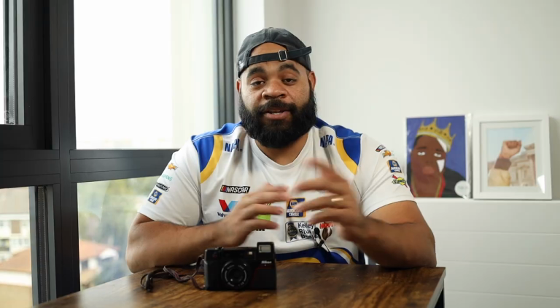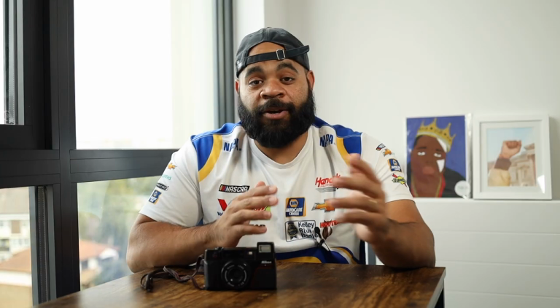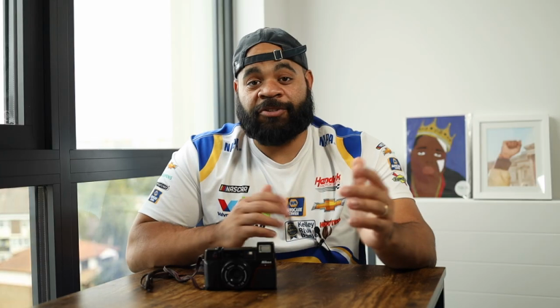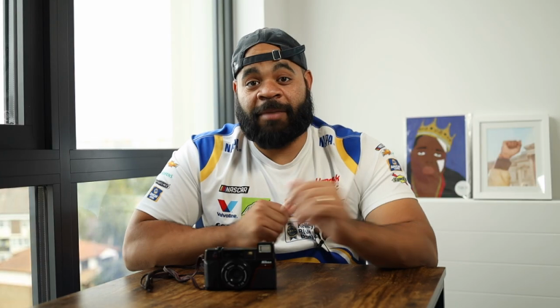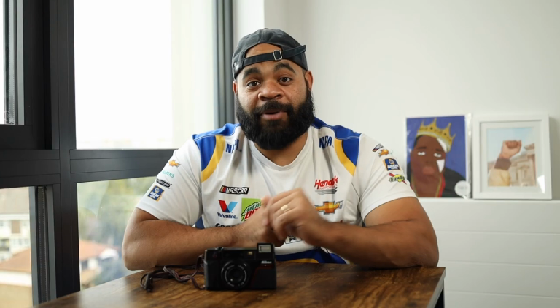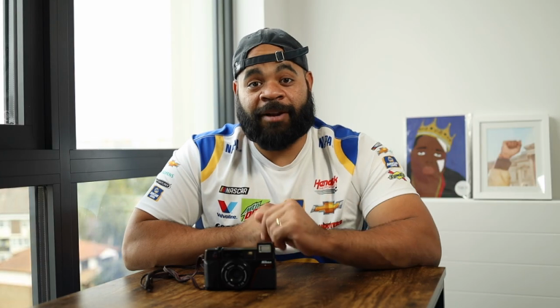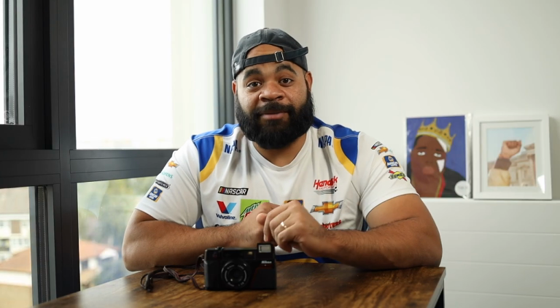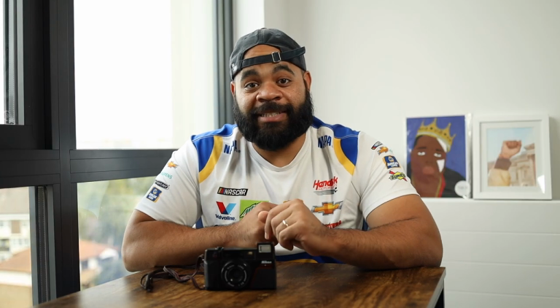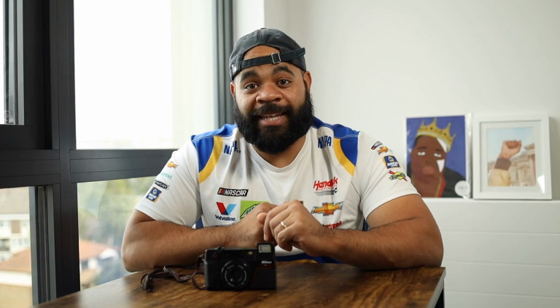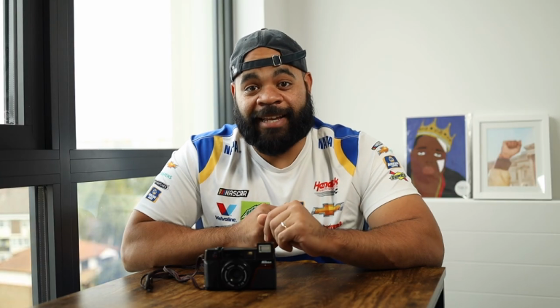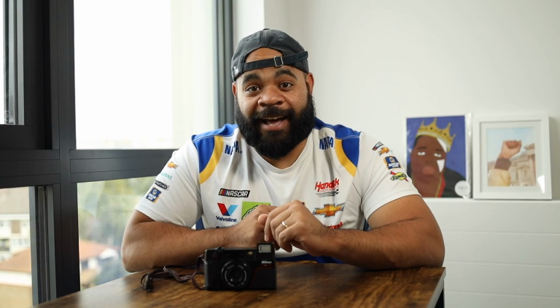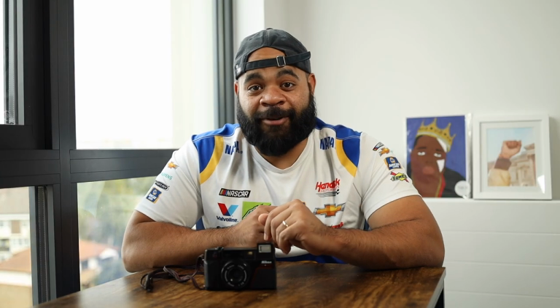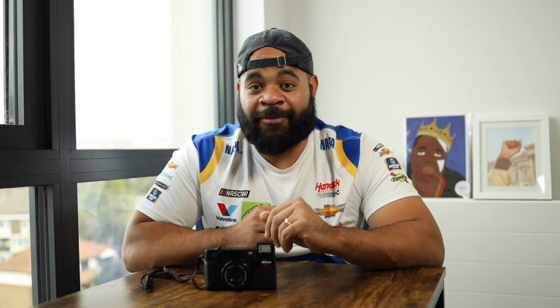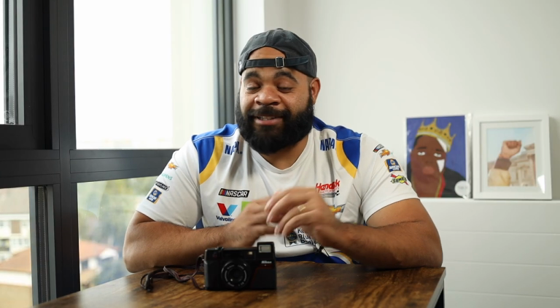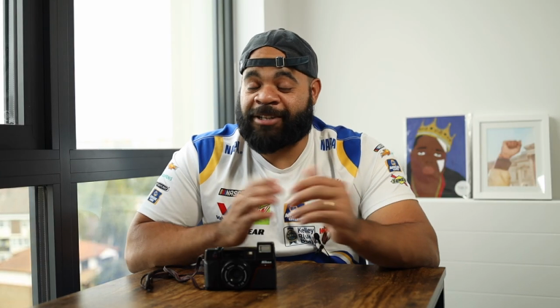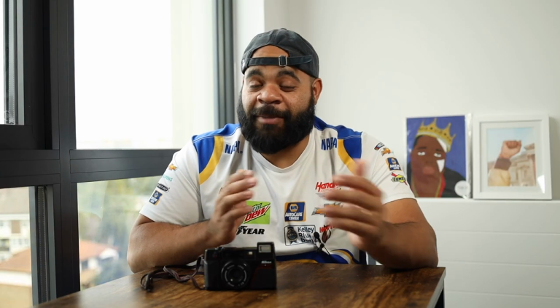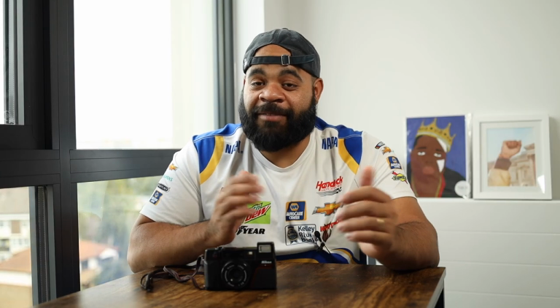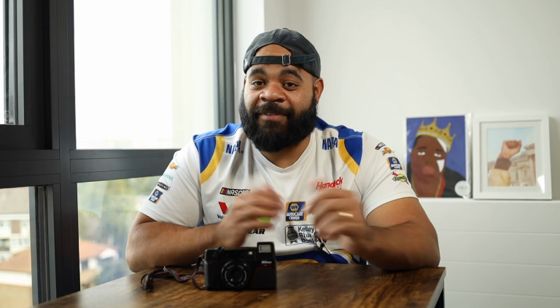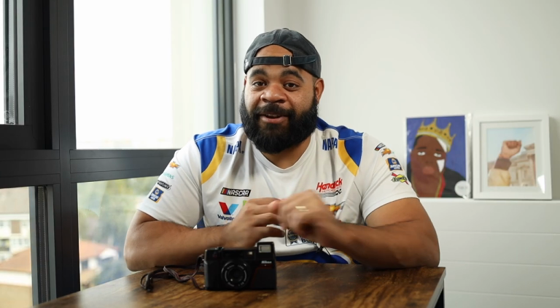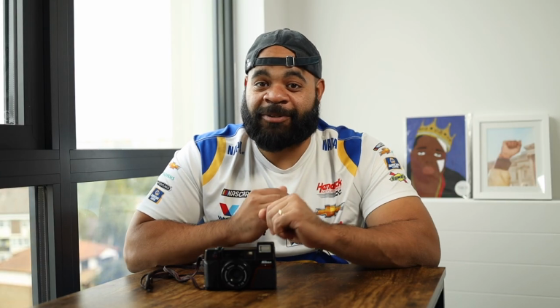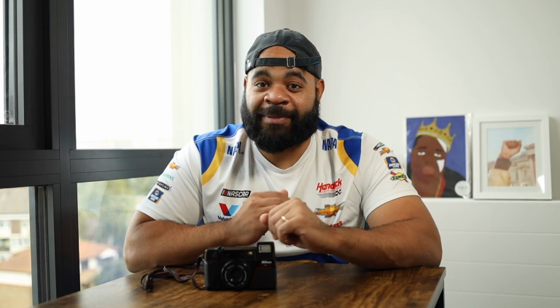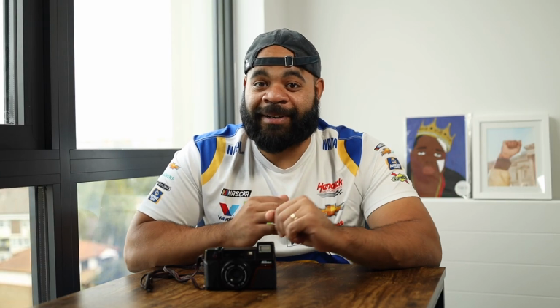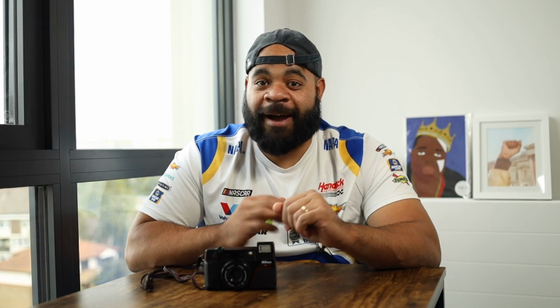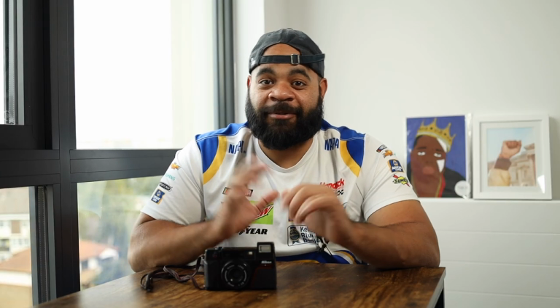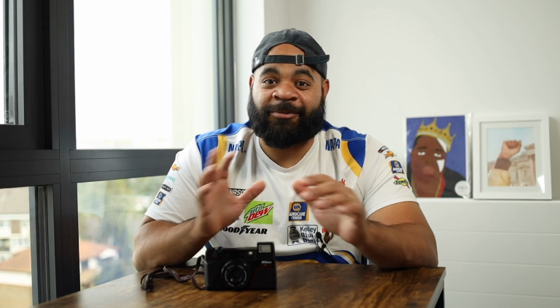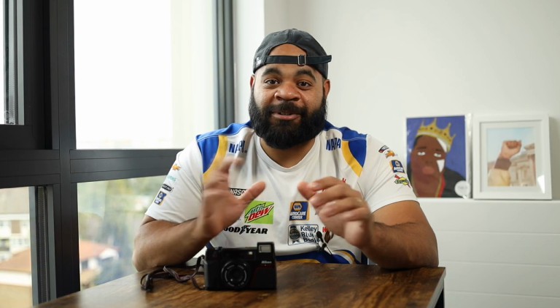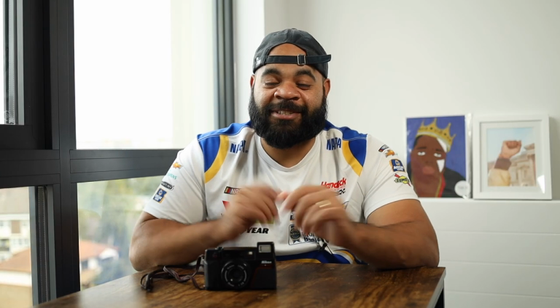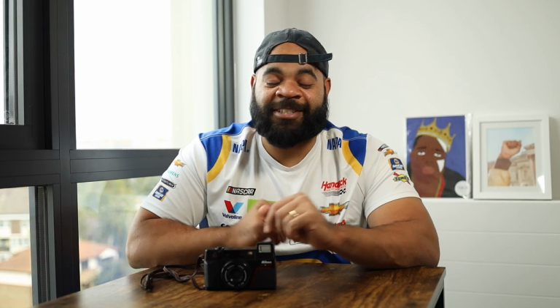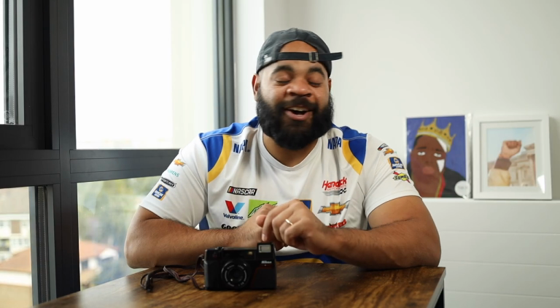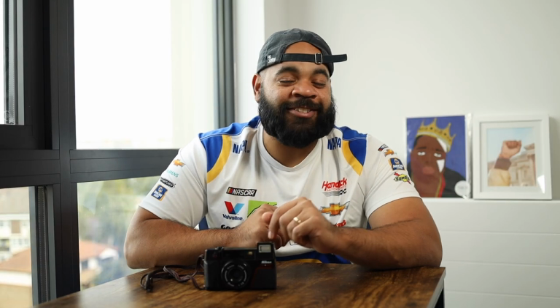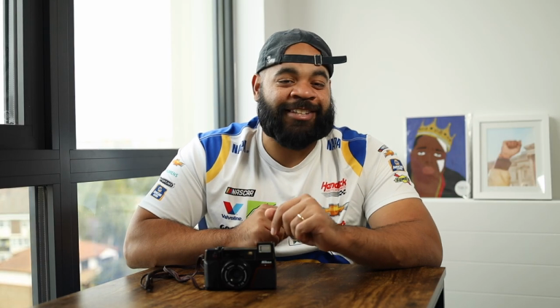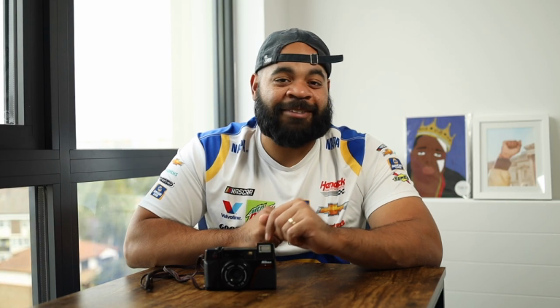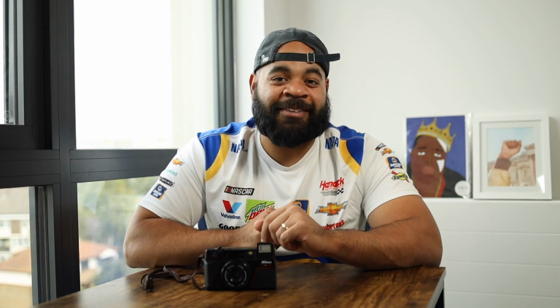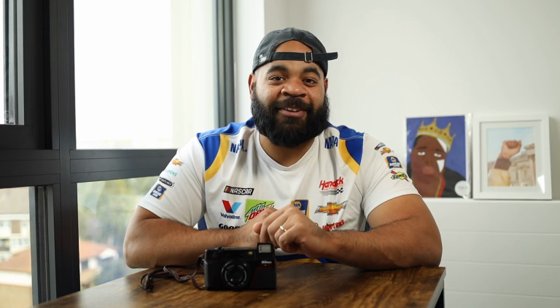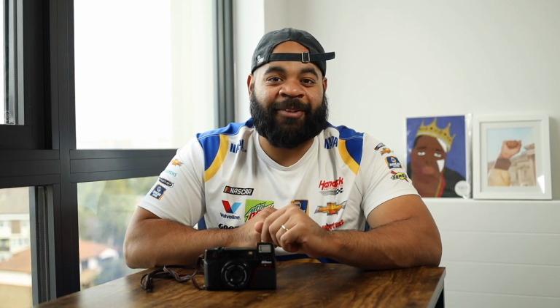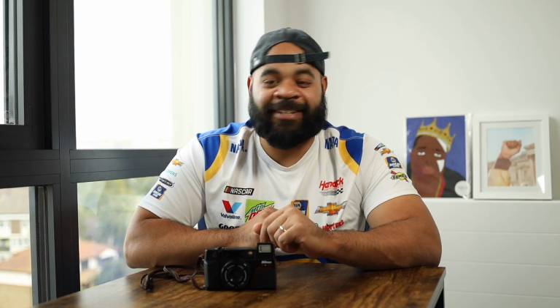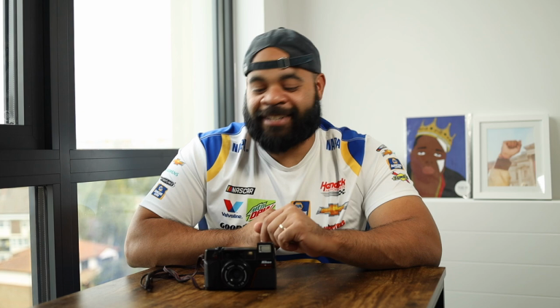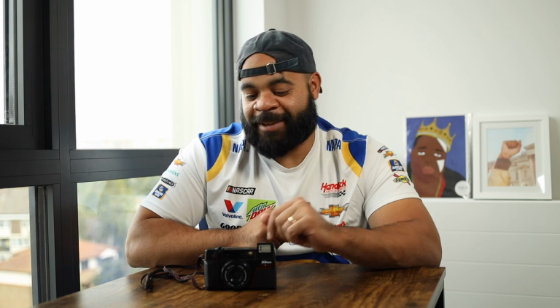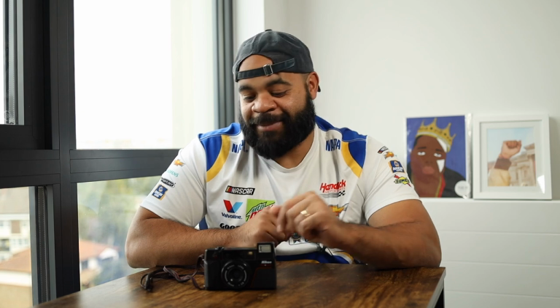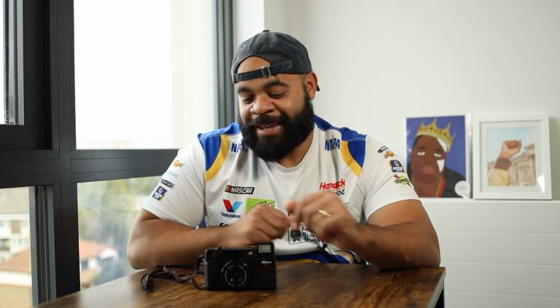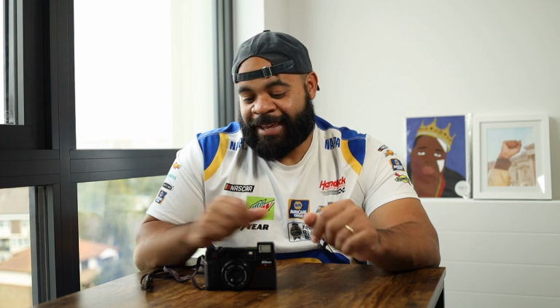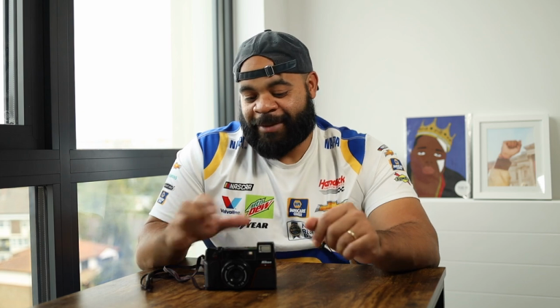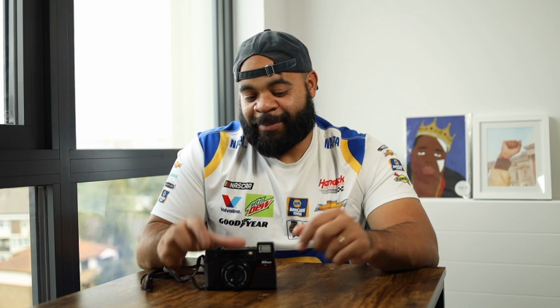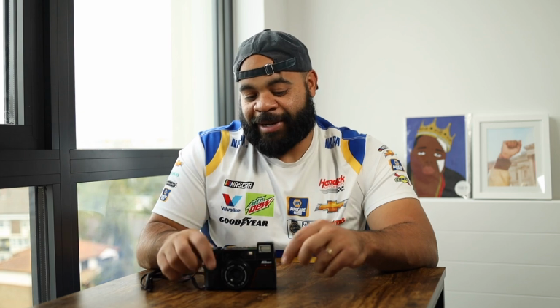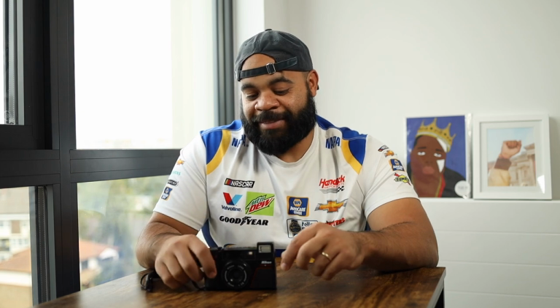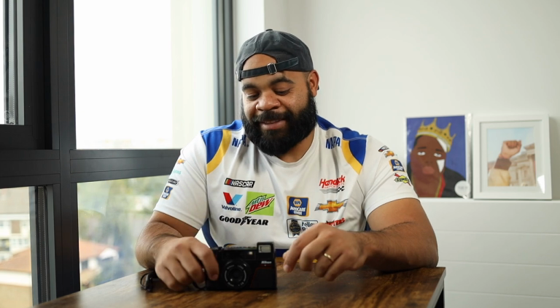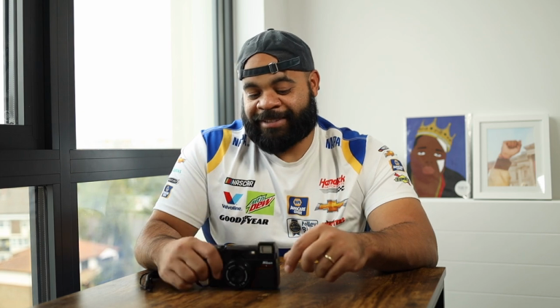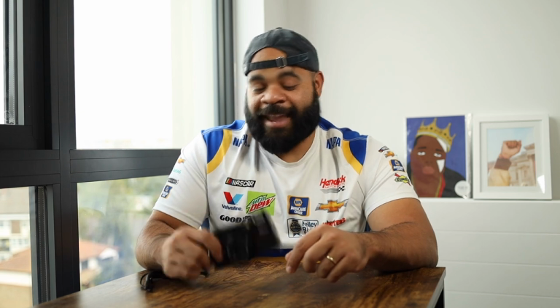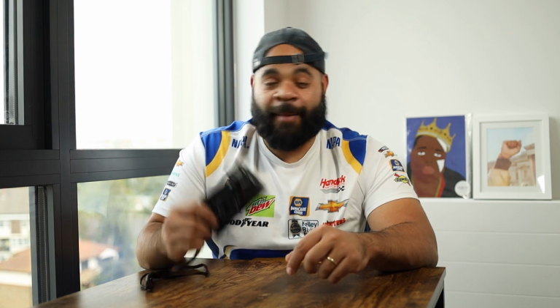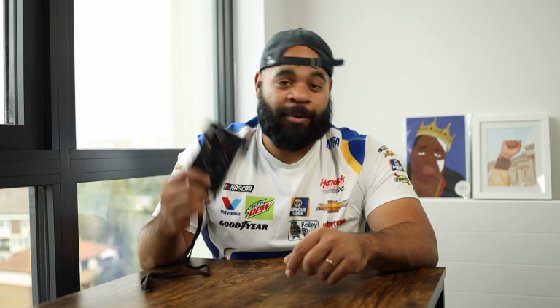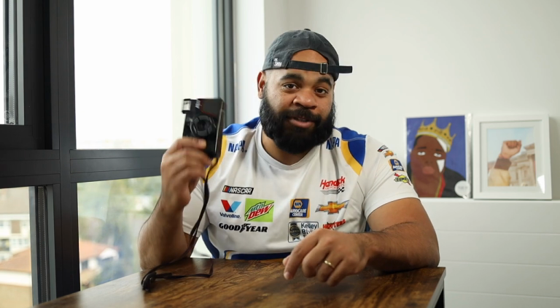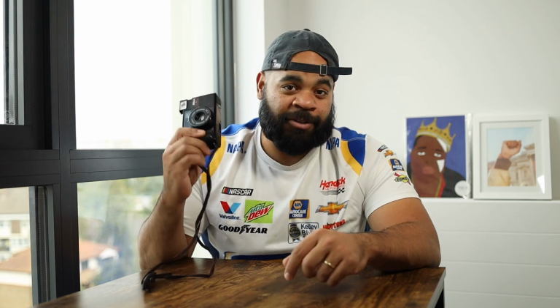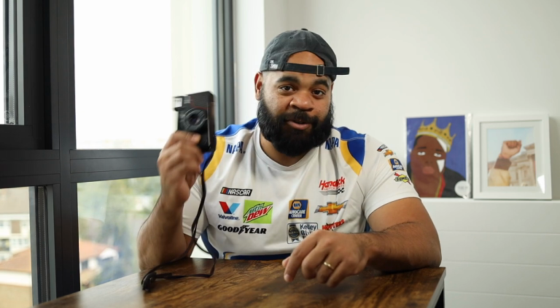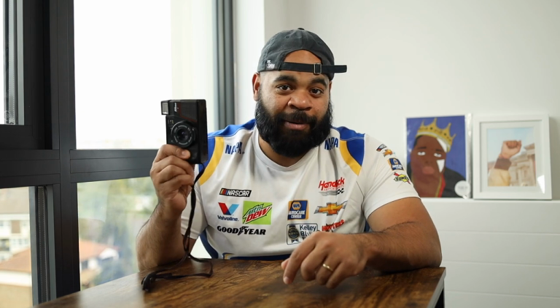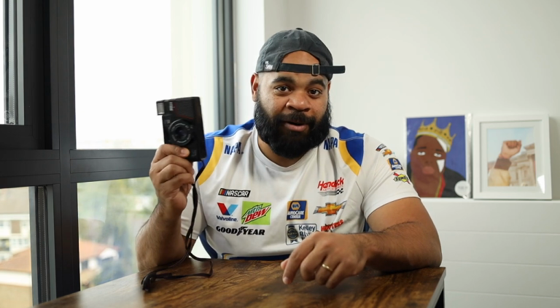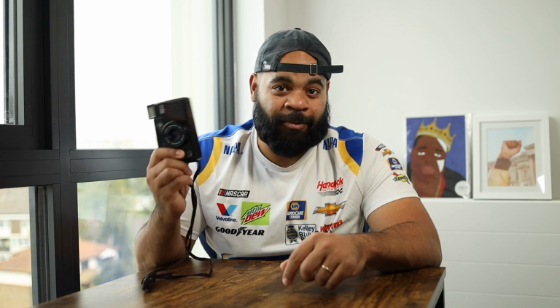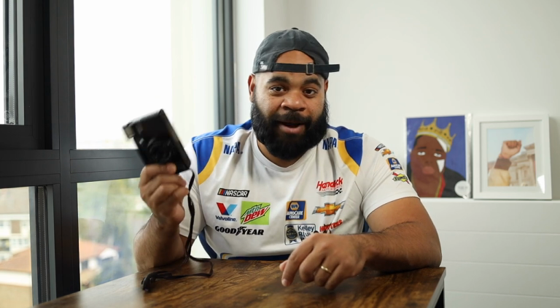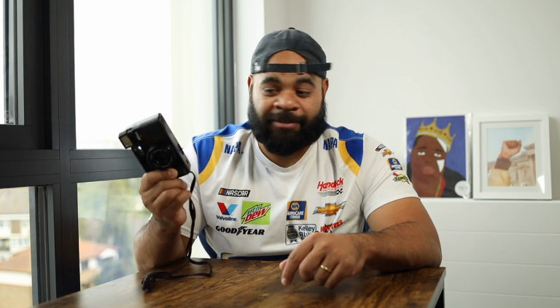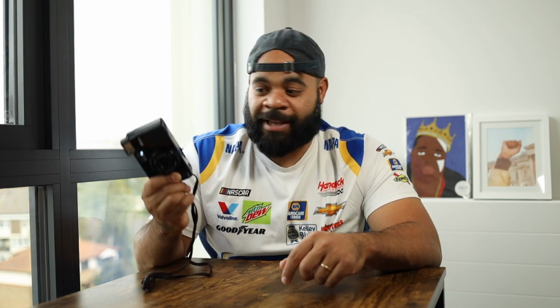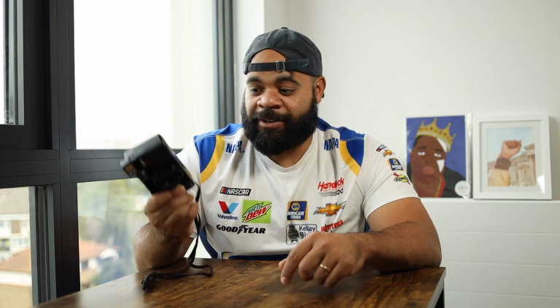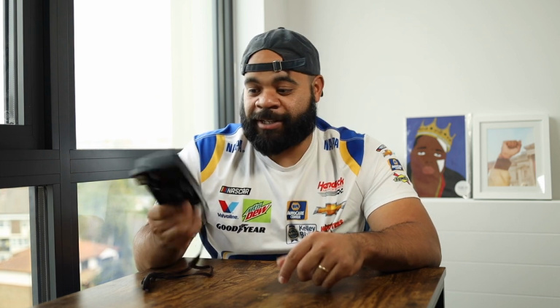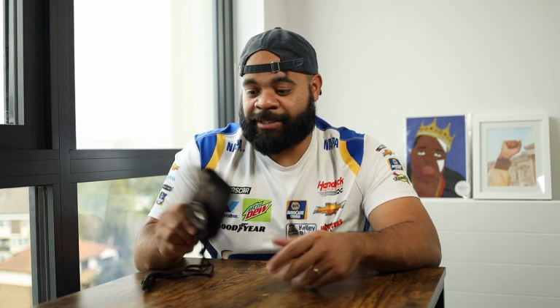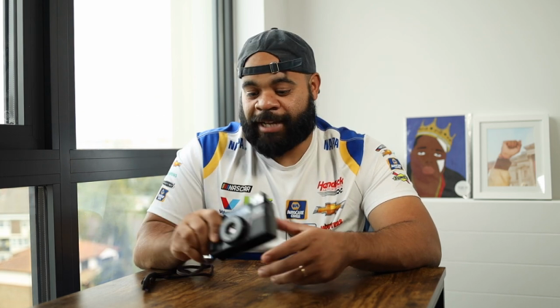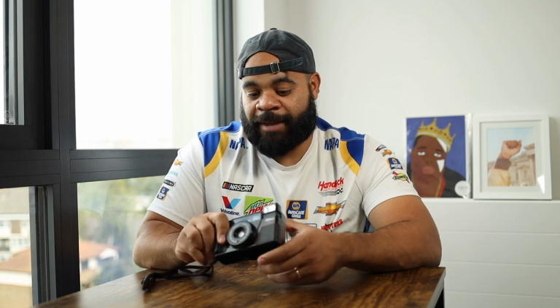So that party was lit. I don't know if you can tell by the videos, but I was real sauced and I was having a great time. But this camera was also part of why I was having a good time.